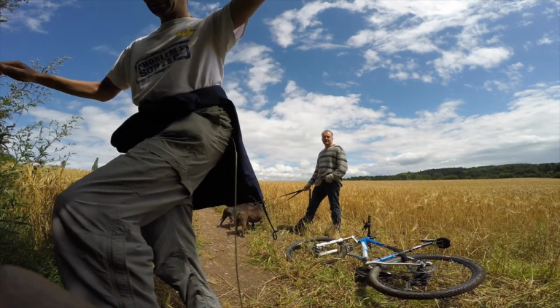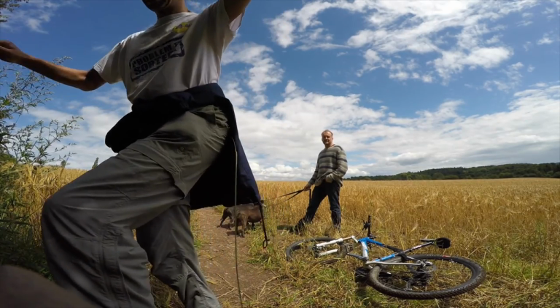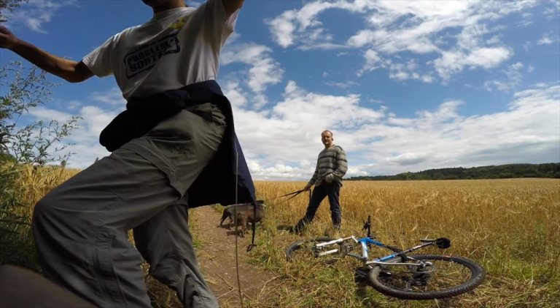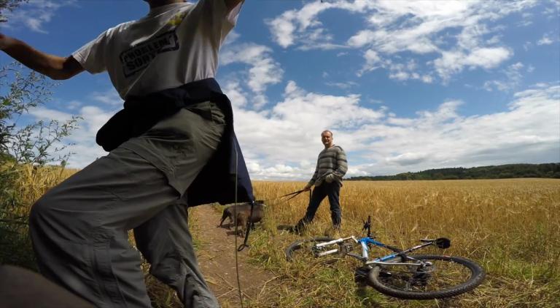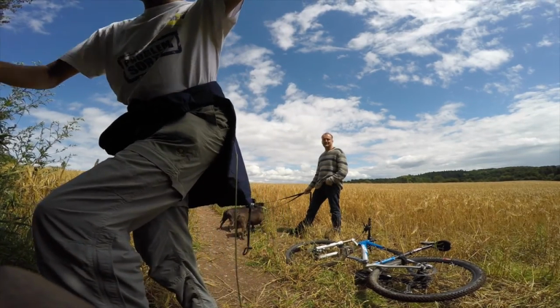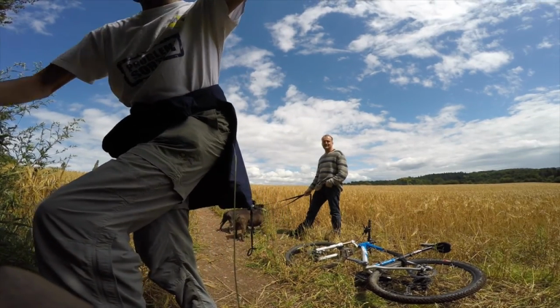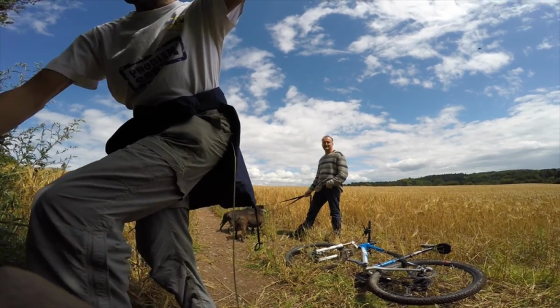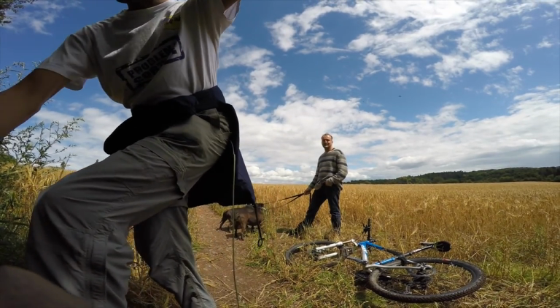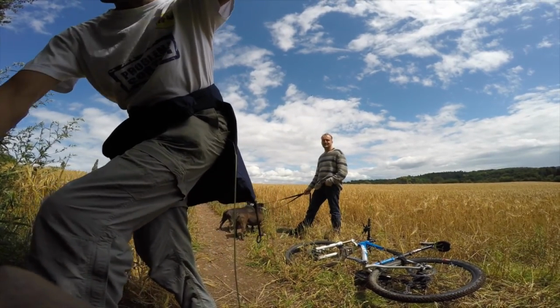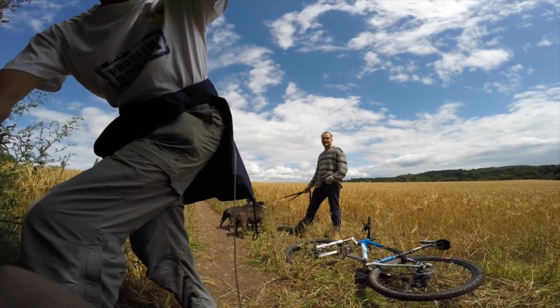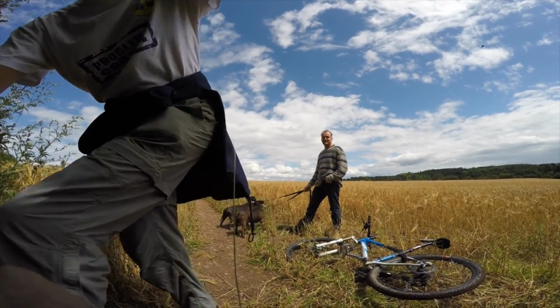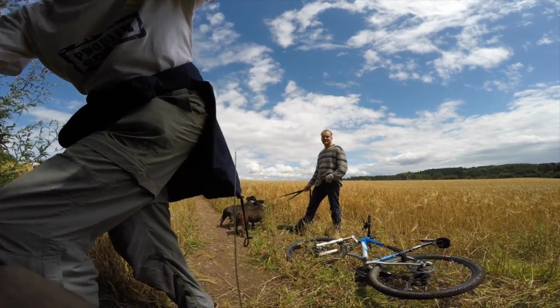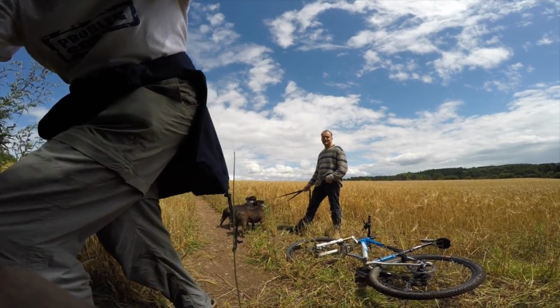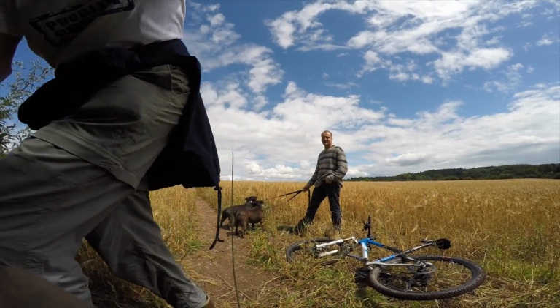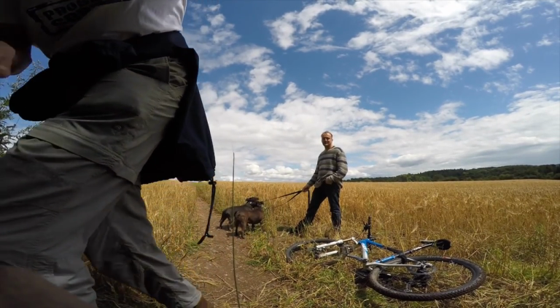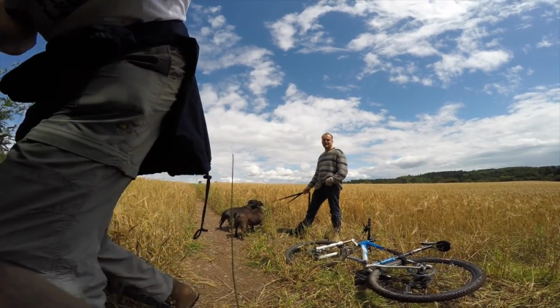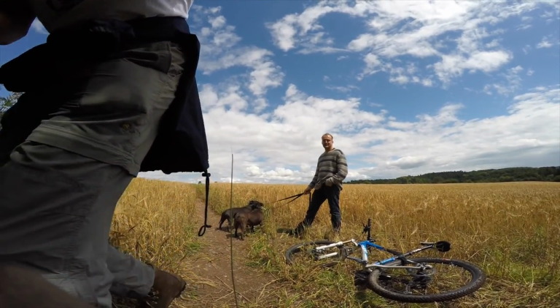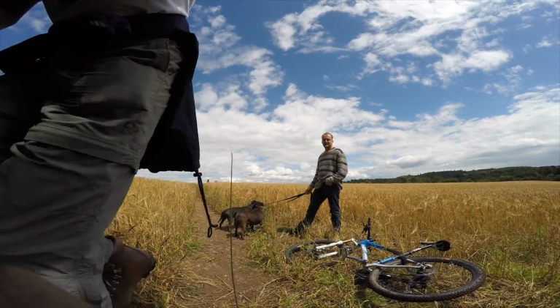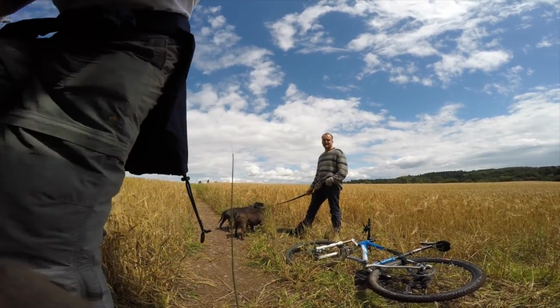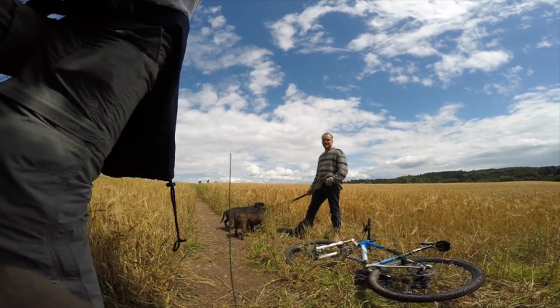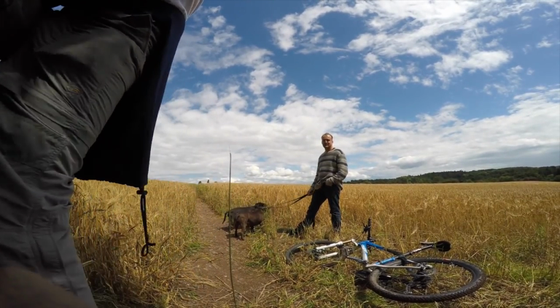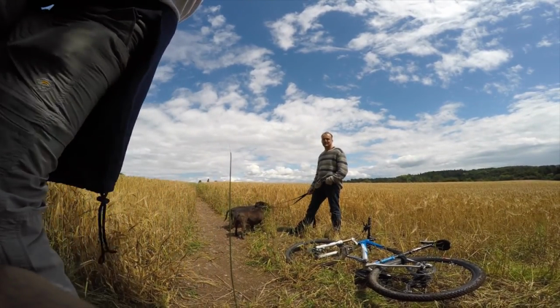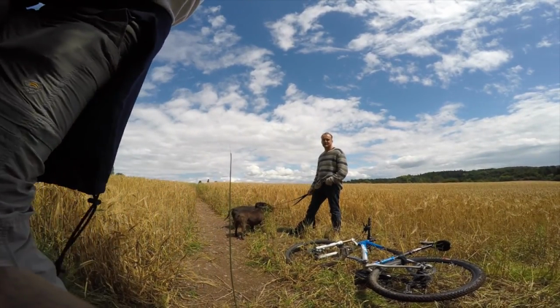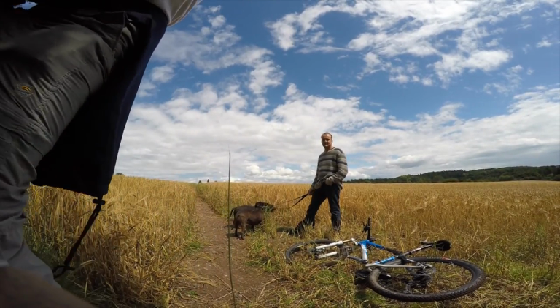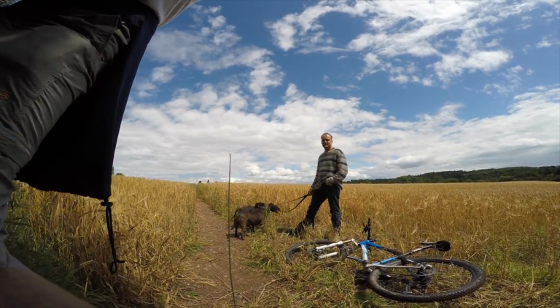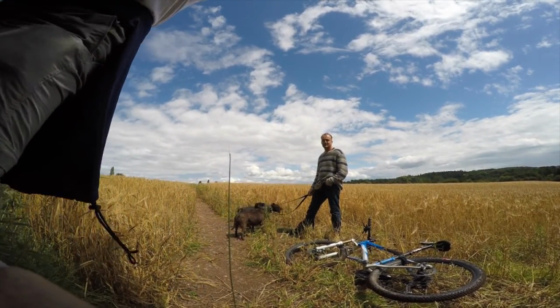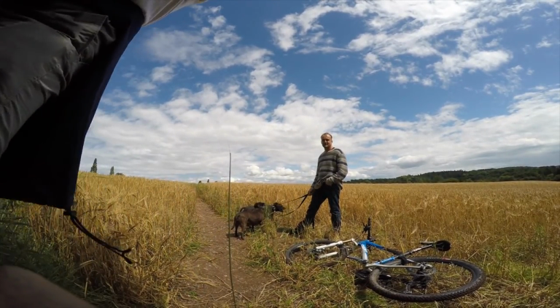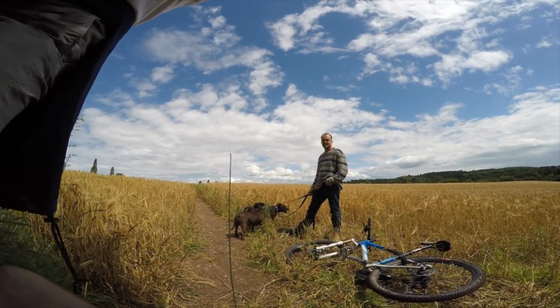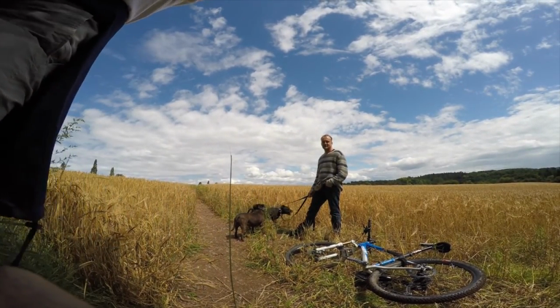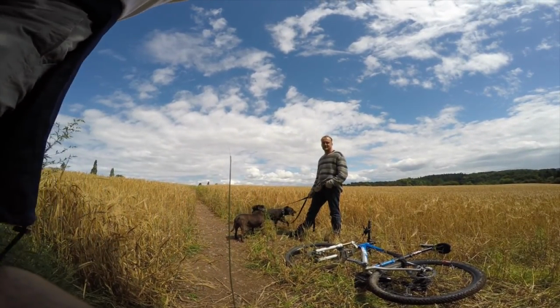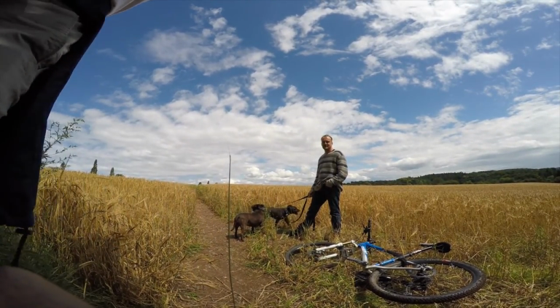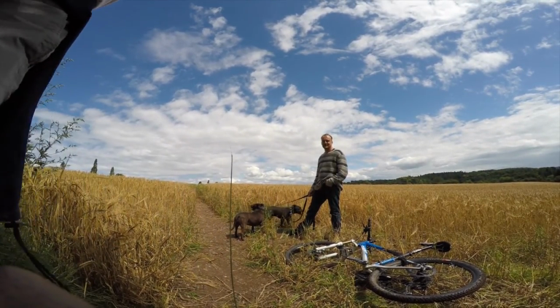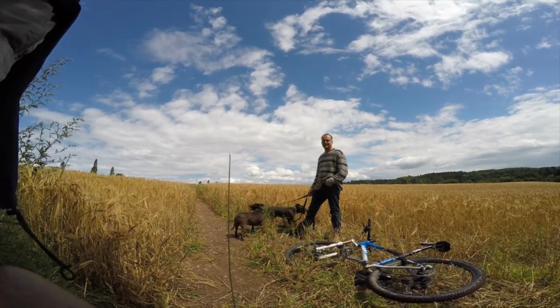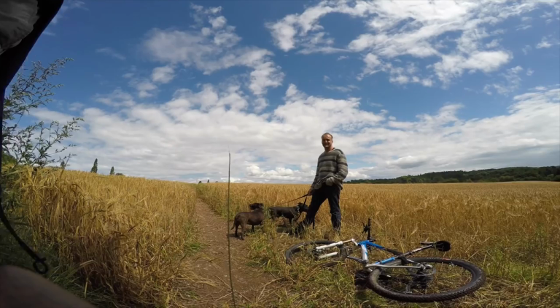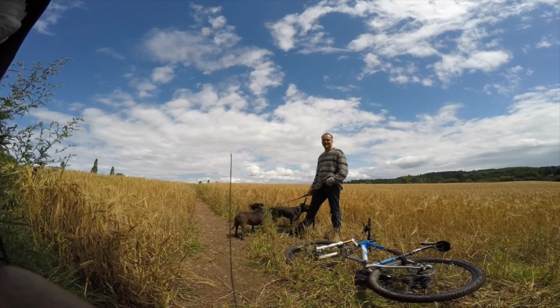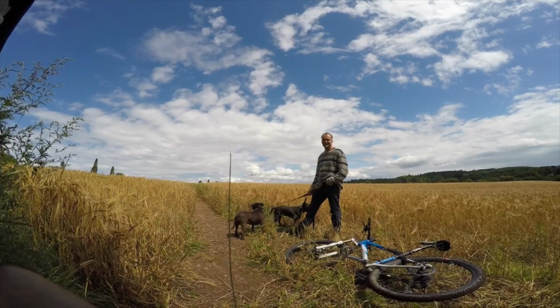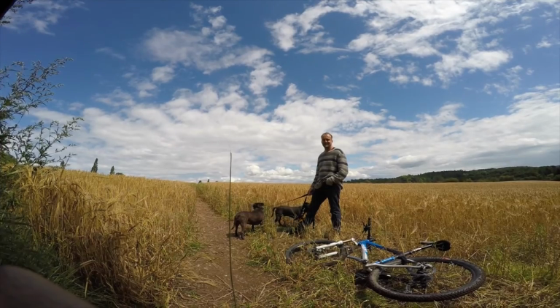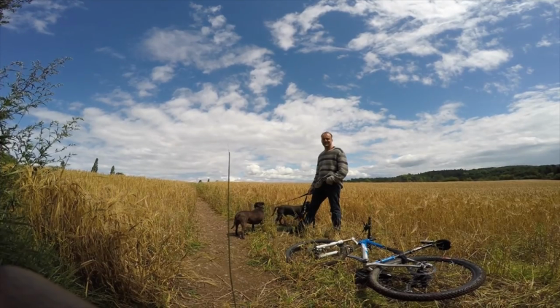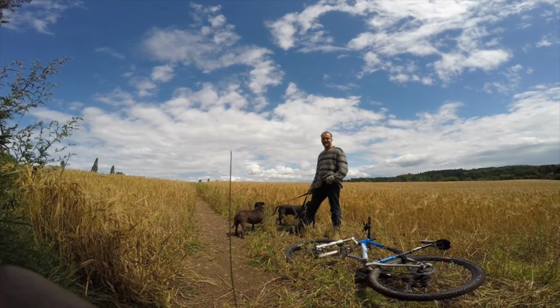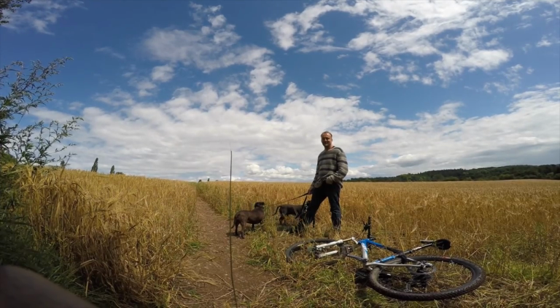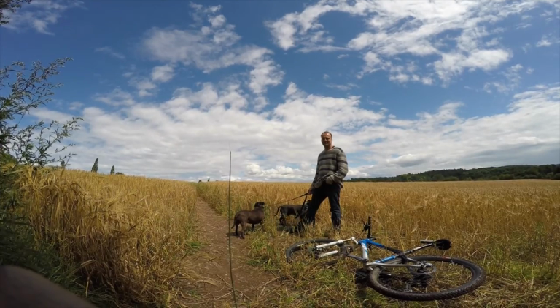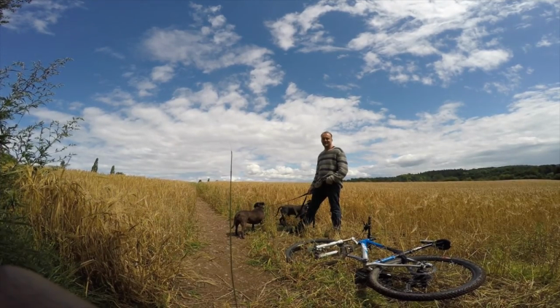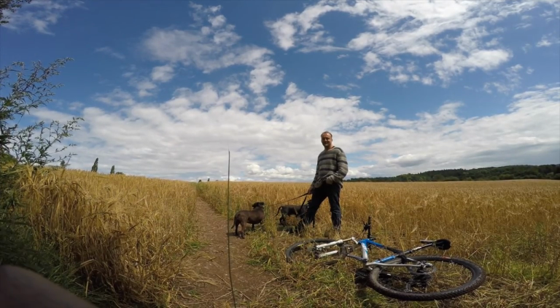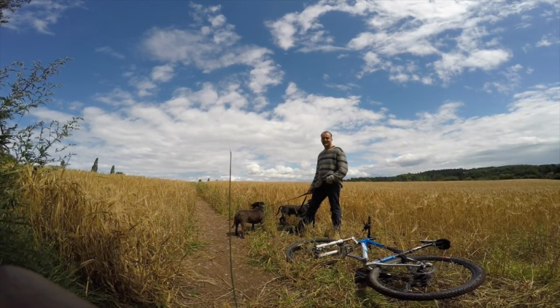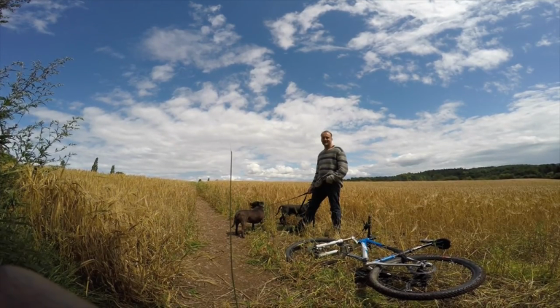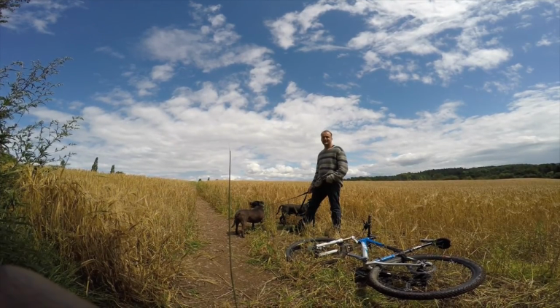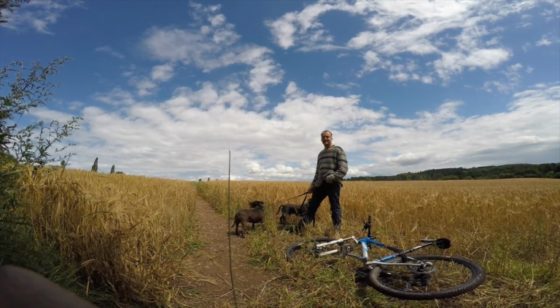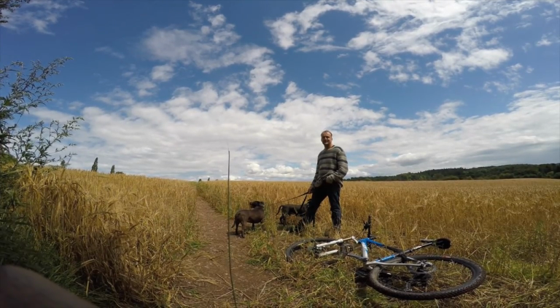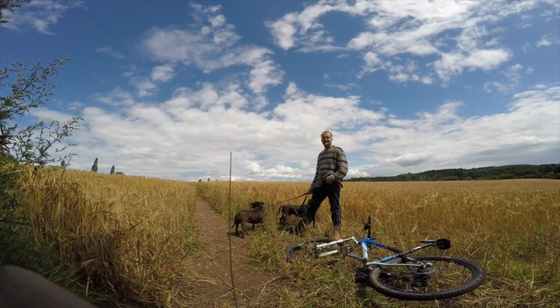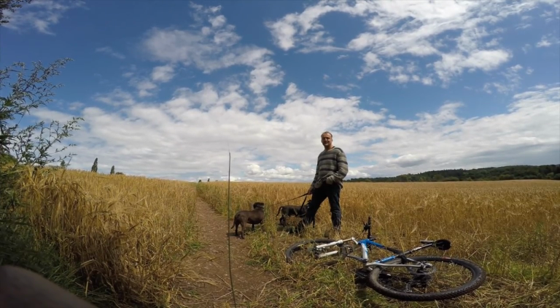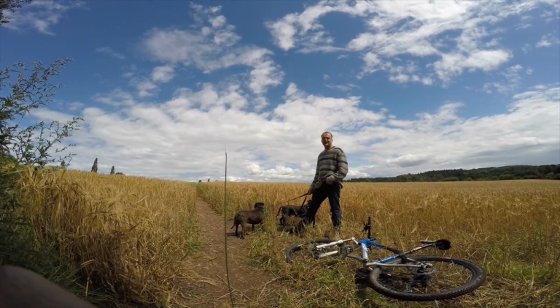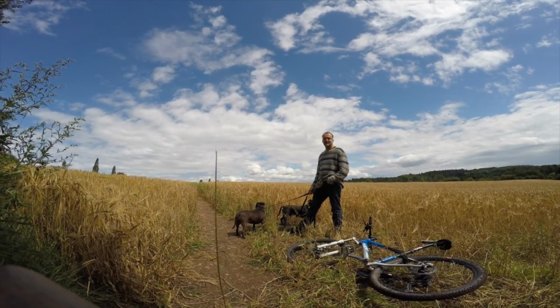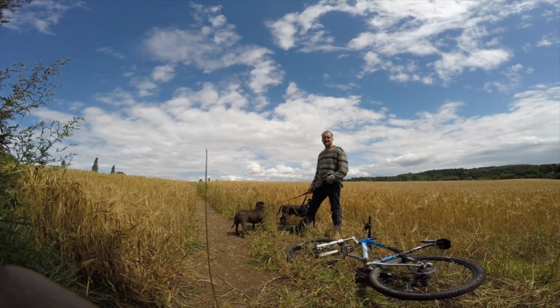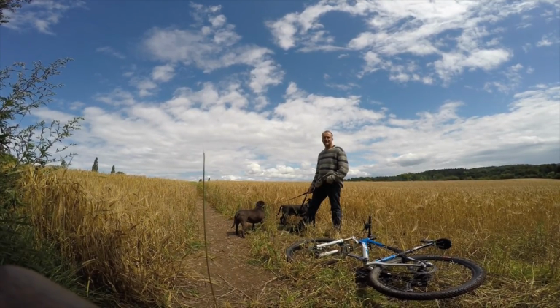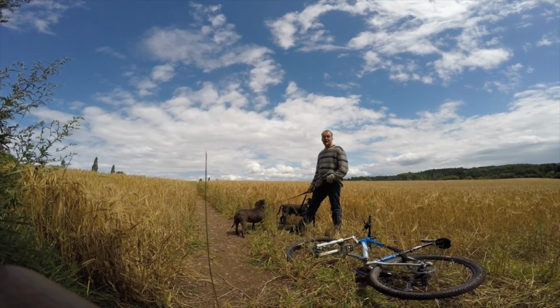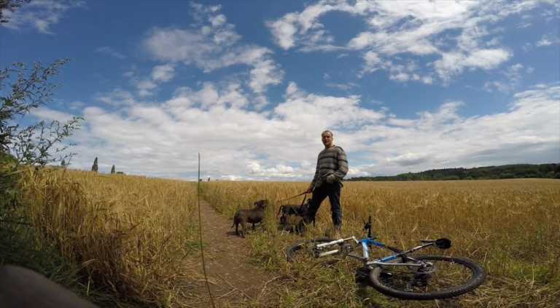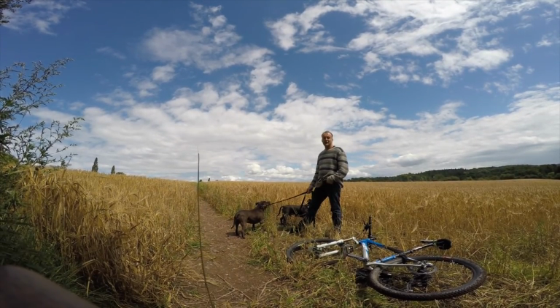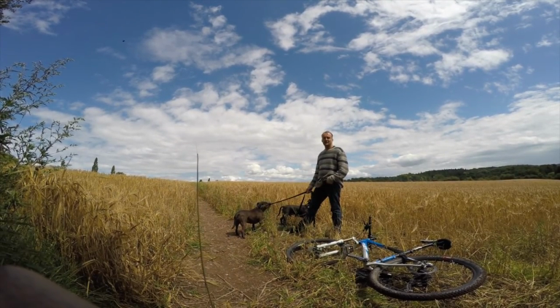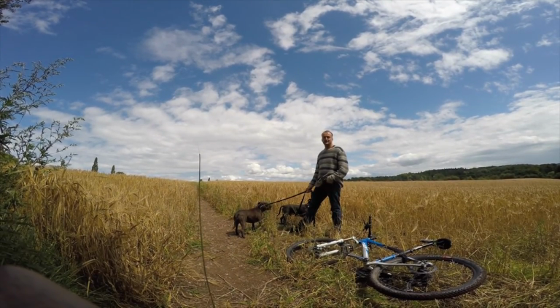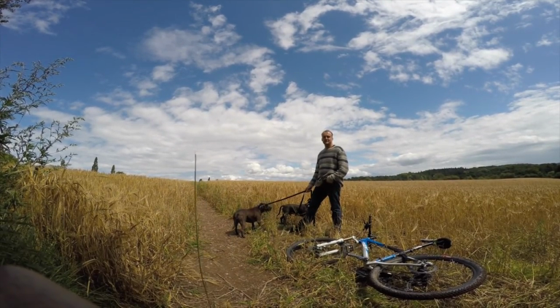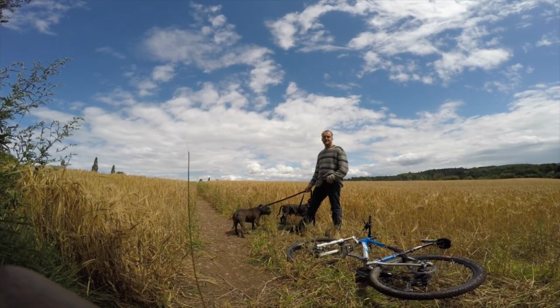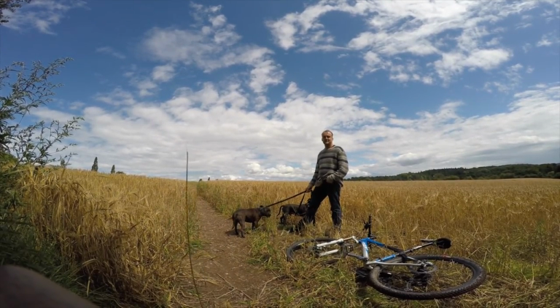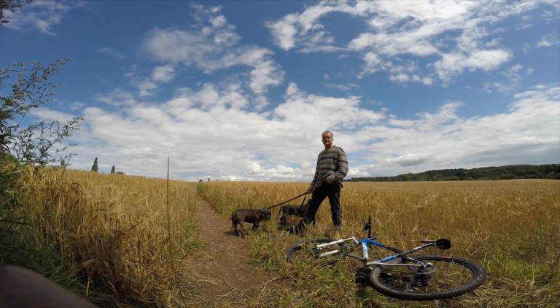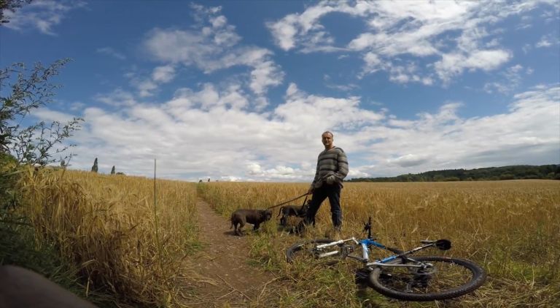Oops, there's a camera here, you nearly trod on that. You what? There's a camera case there. Is that what it is? Is that yours? Yeah. Oh right, sorry.